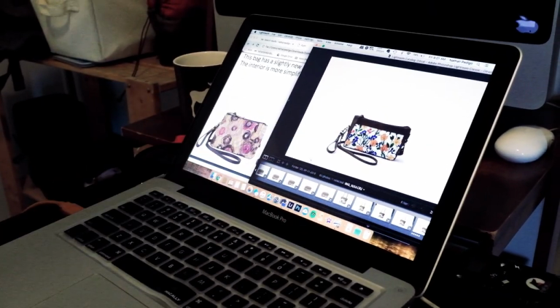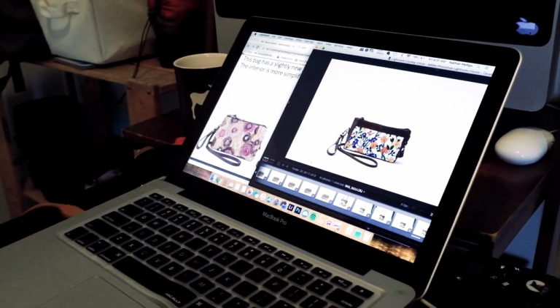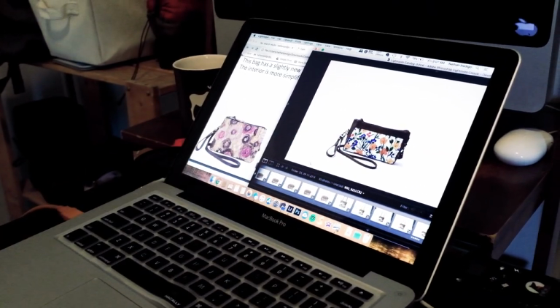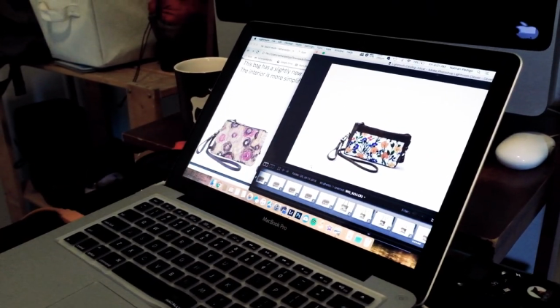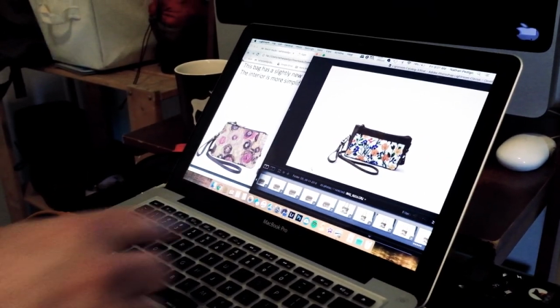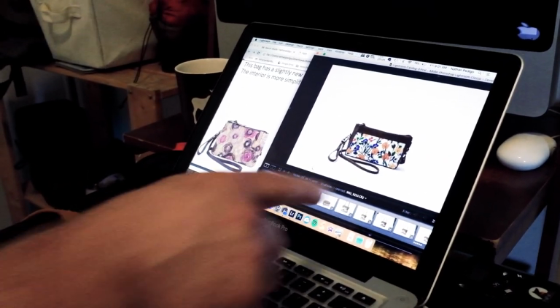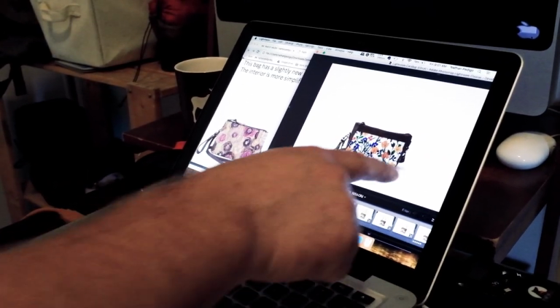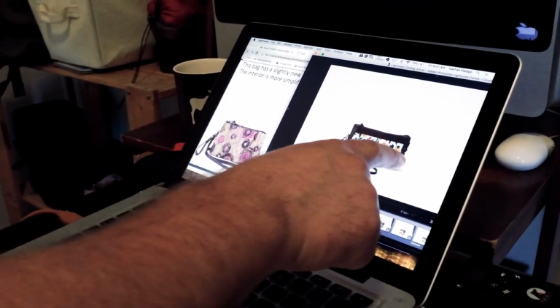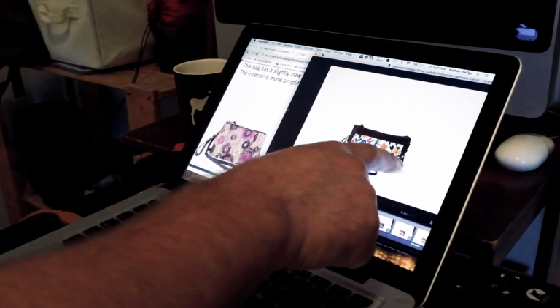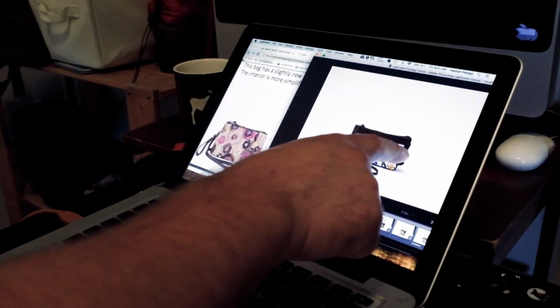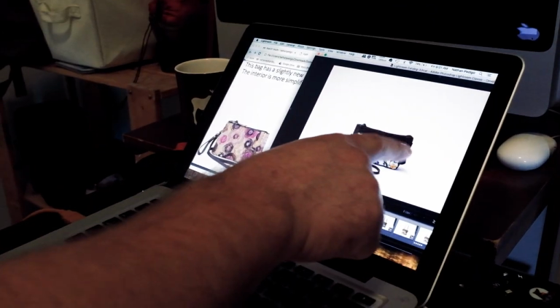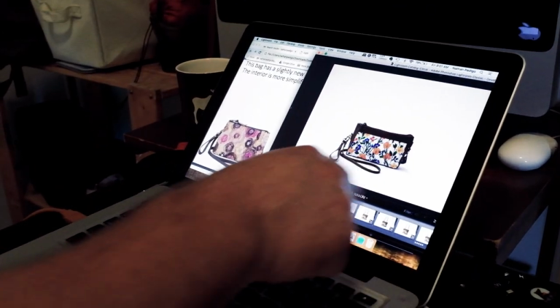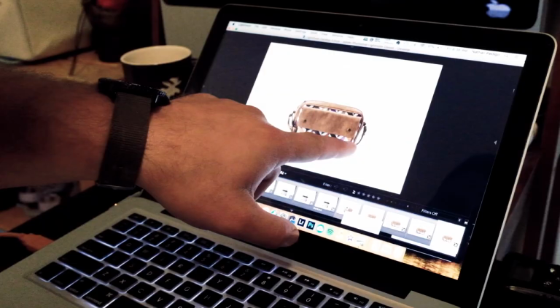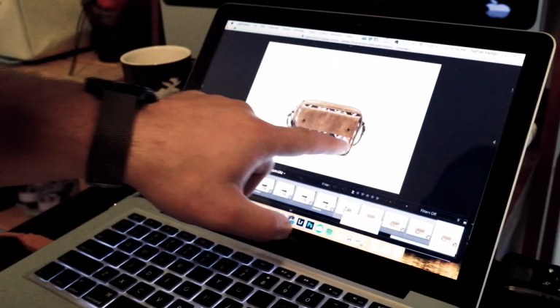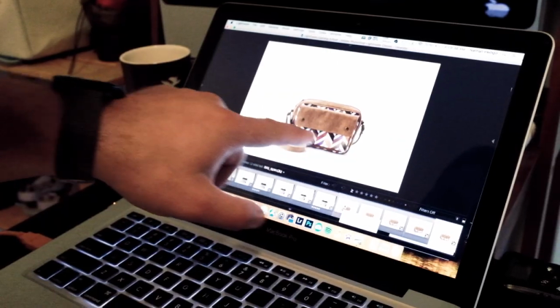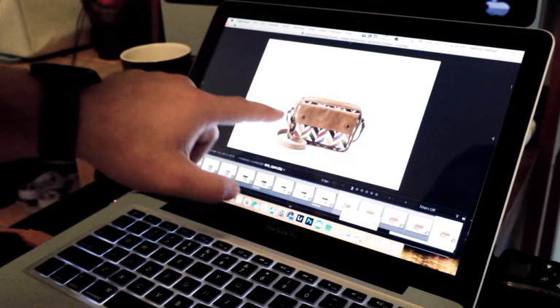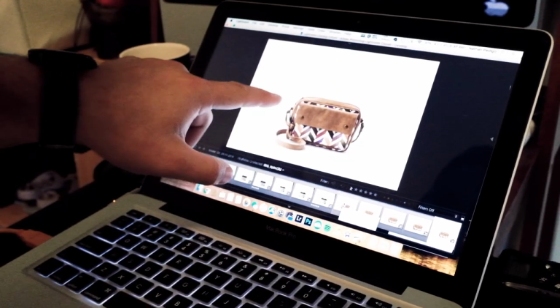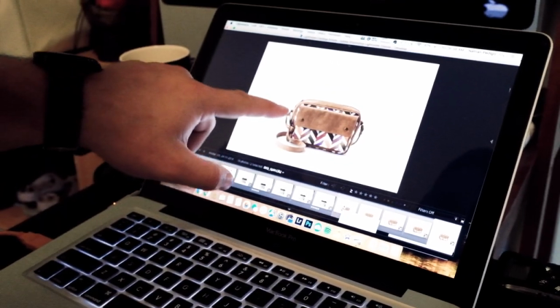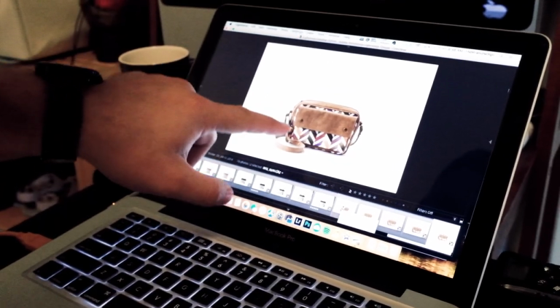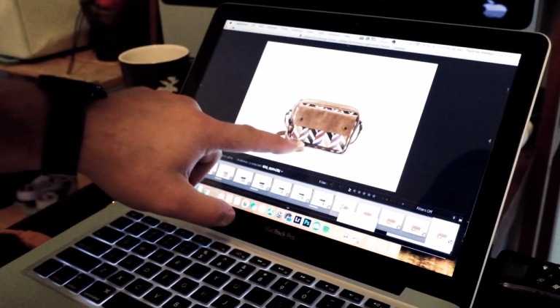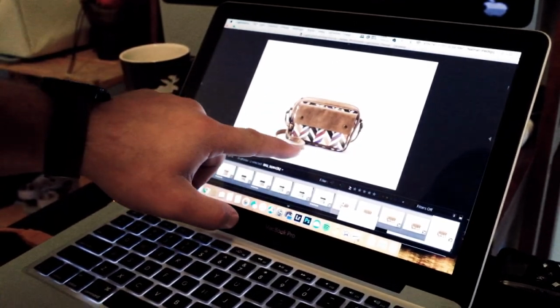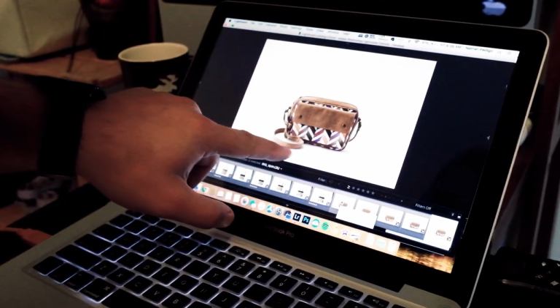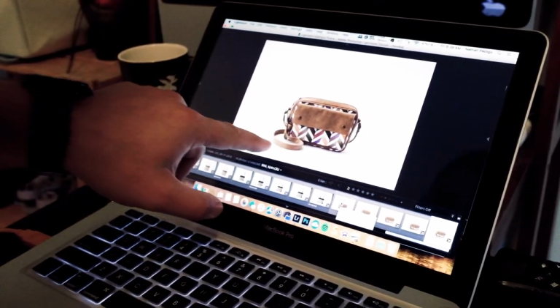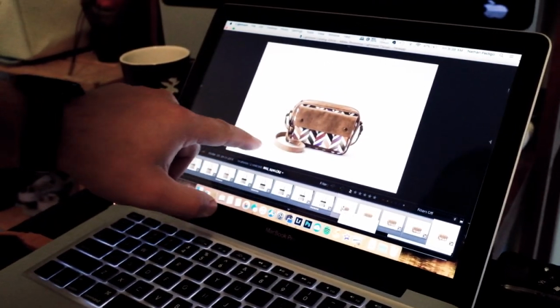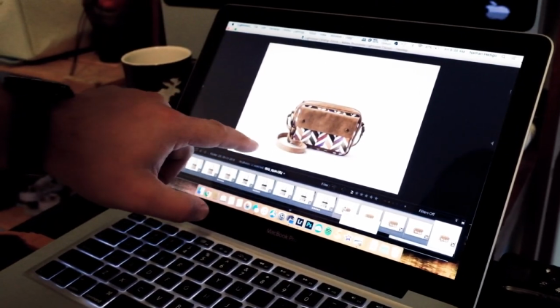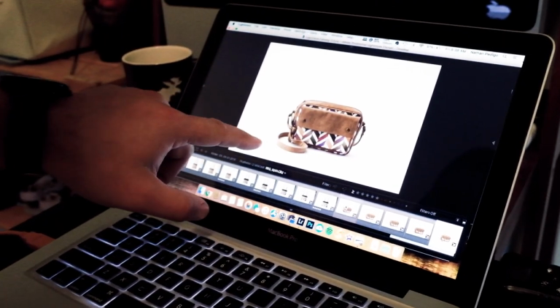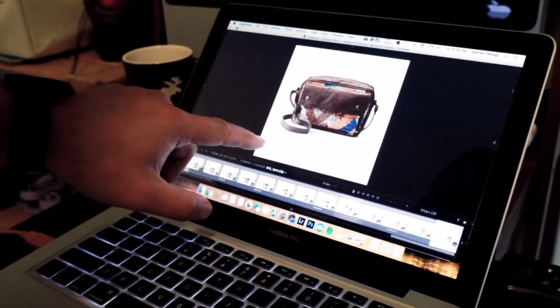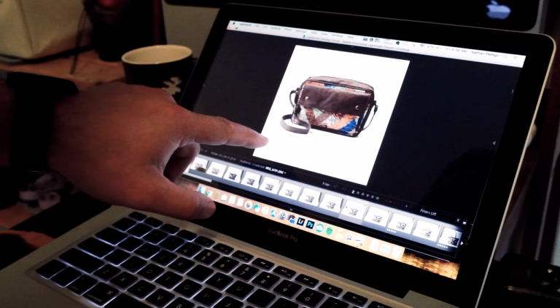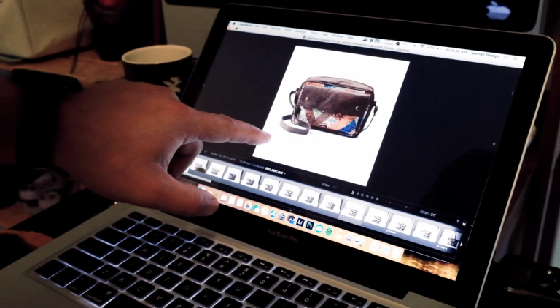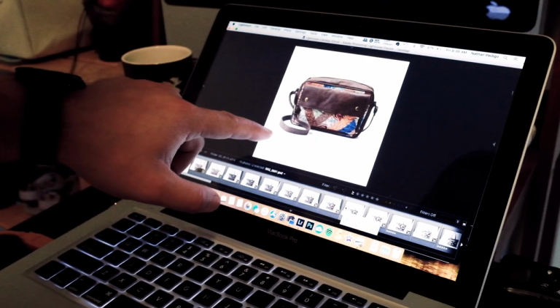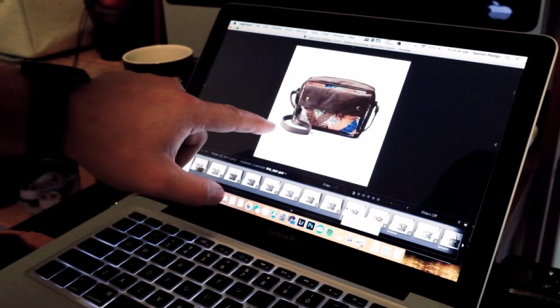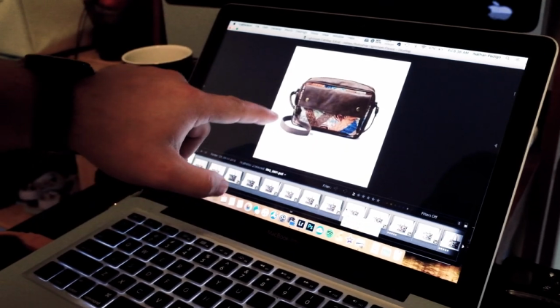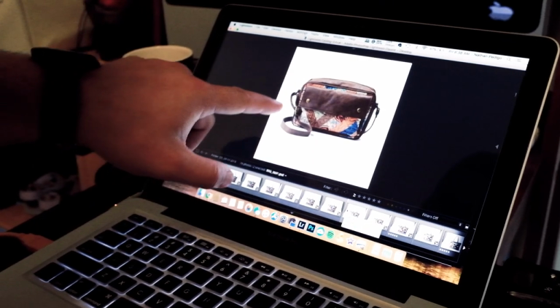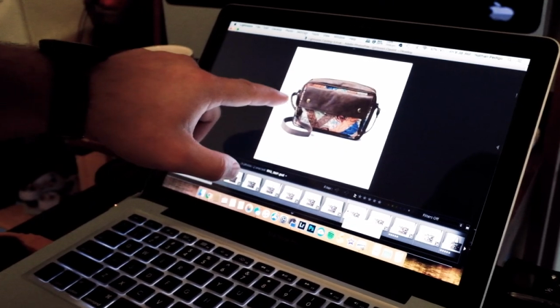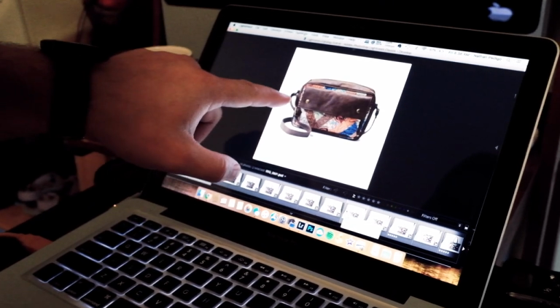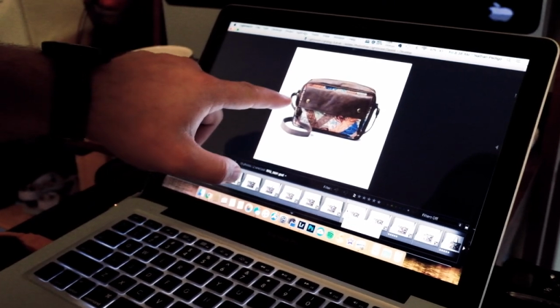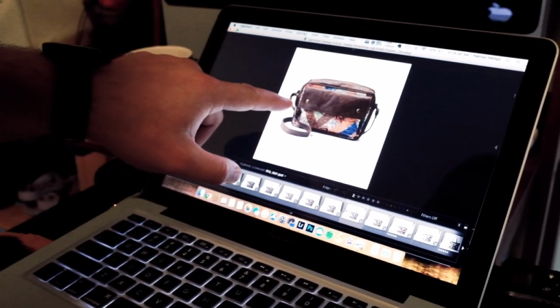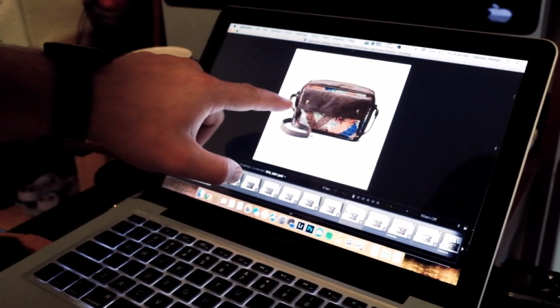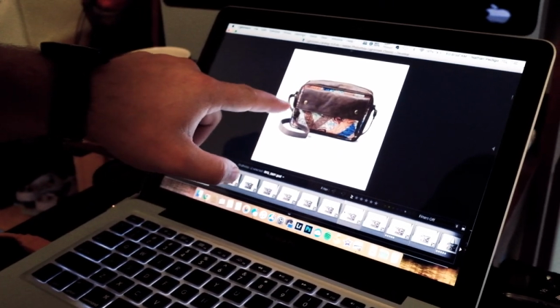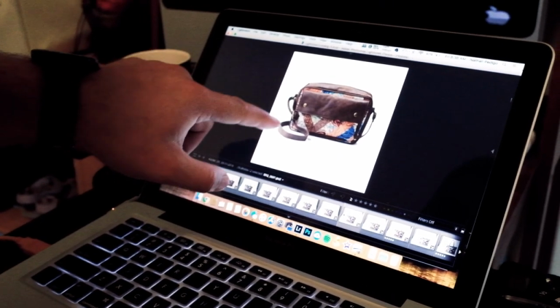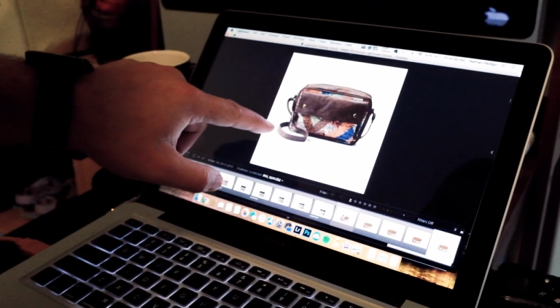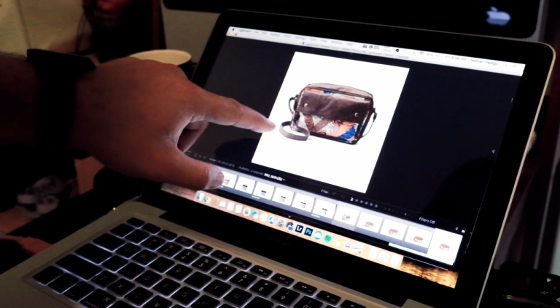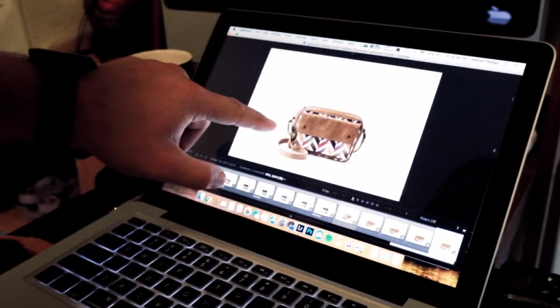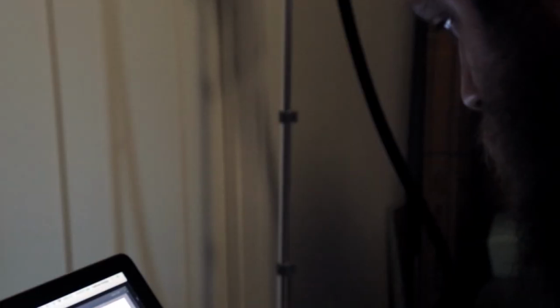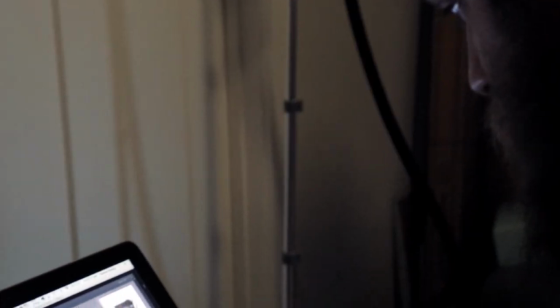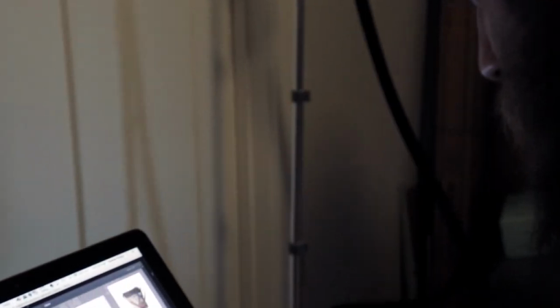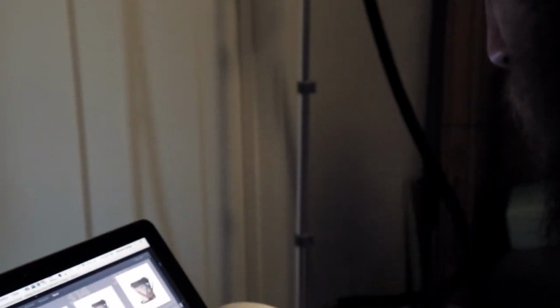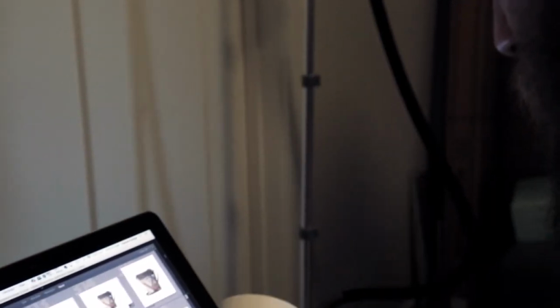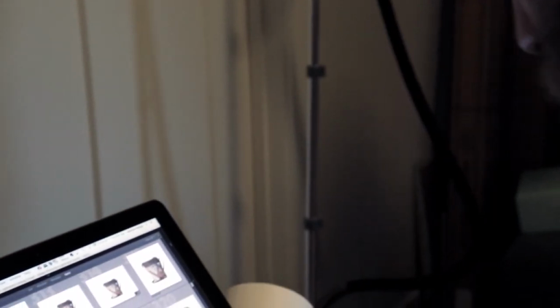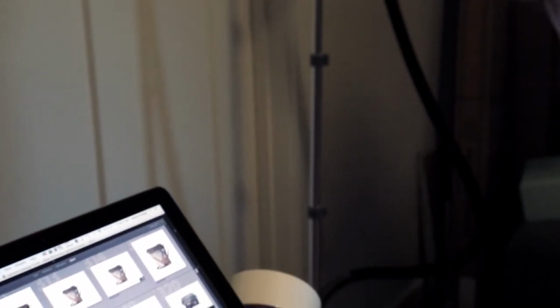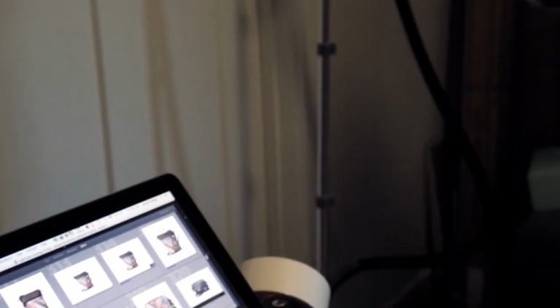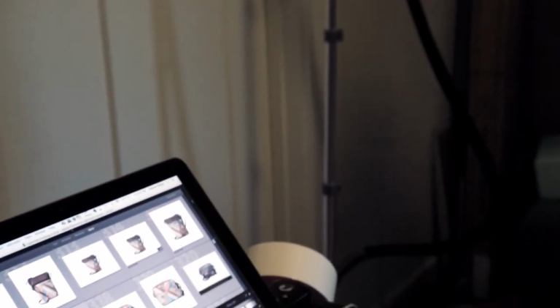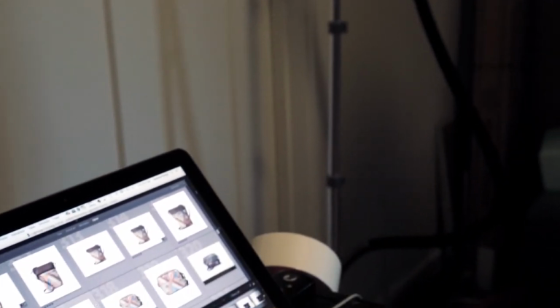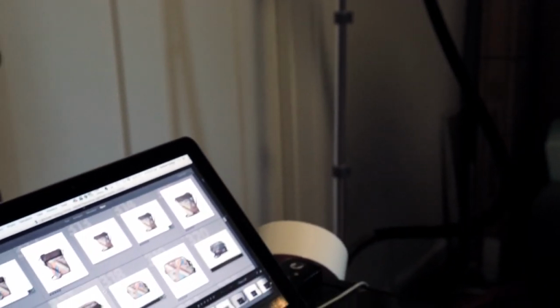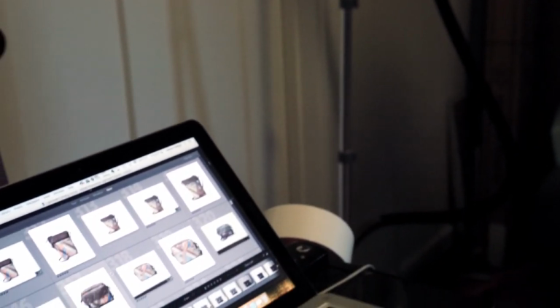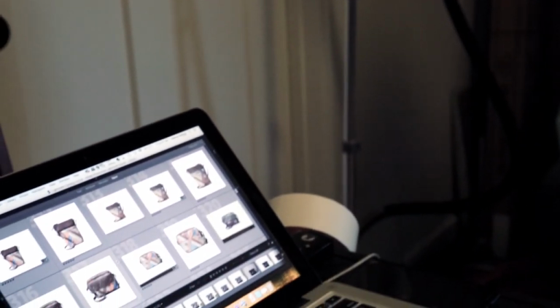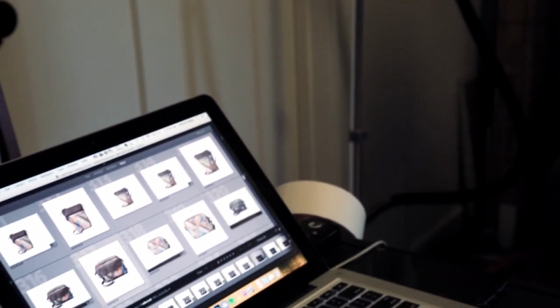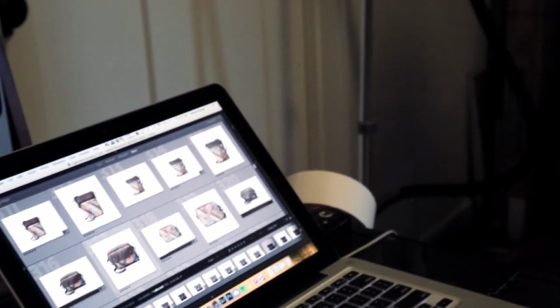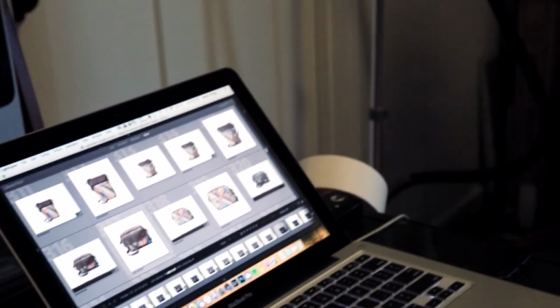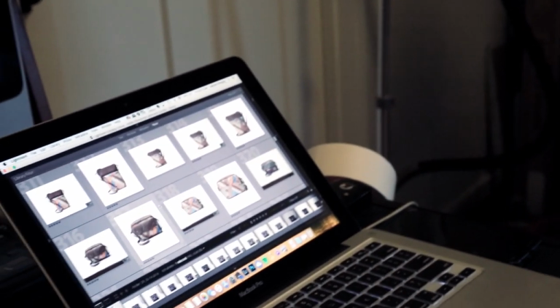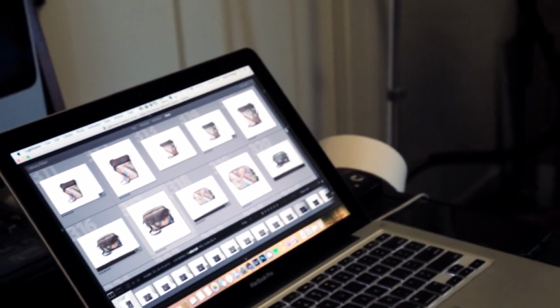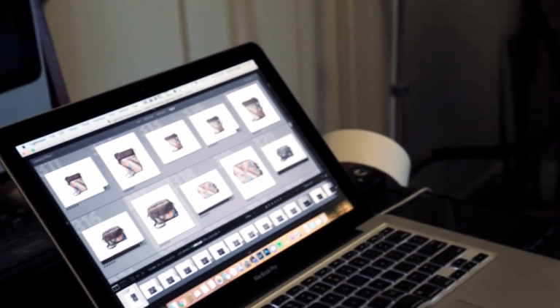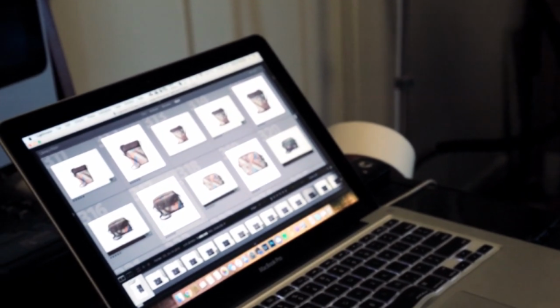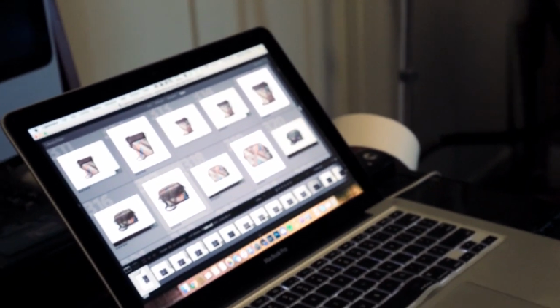For post-processing, a lot of steps are eliminated because TetherTools allows me to shoot directly into Lightroom, which is a large part of my workflow. All that's left is retouching.